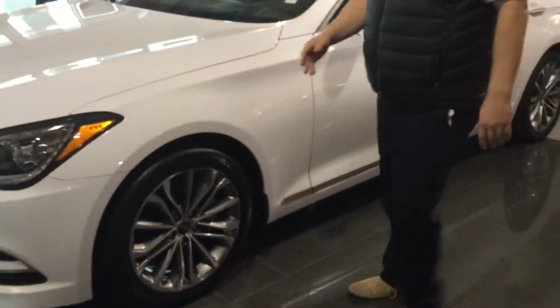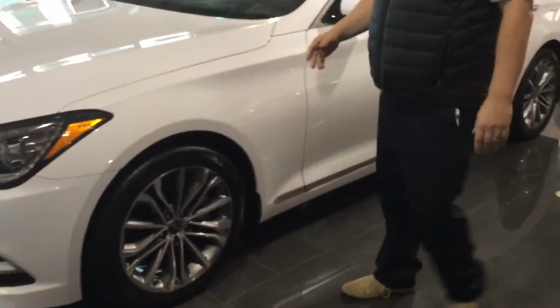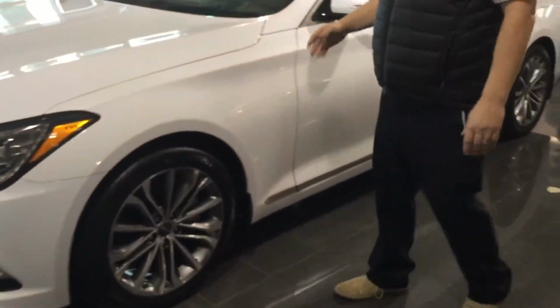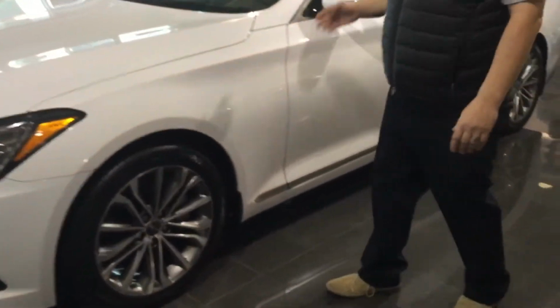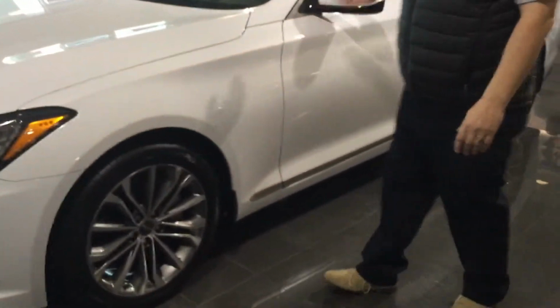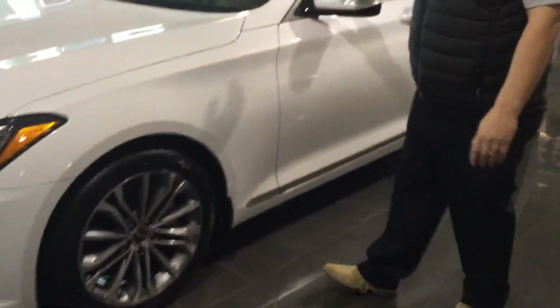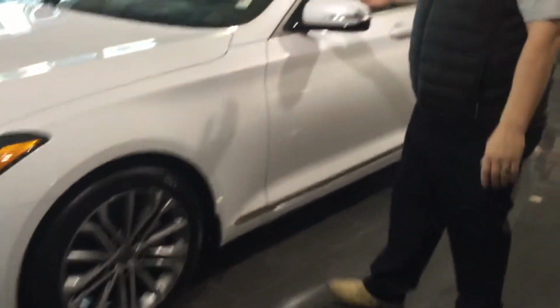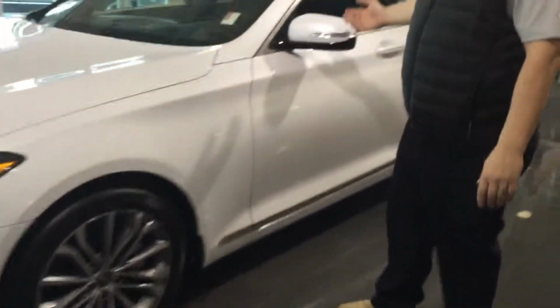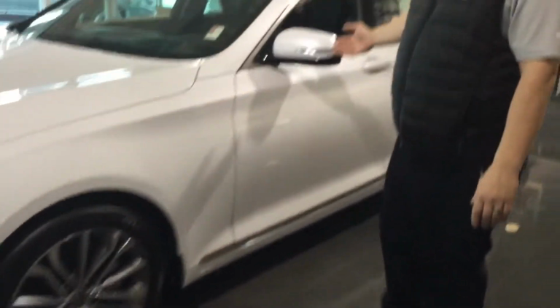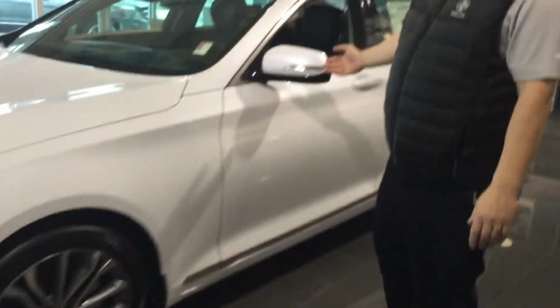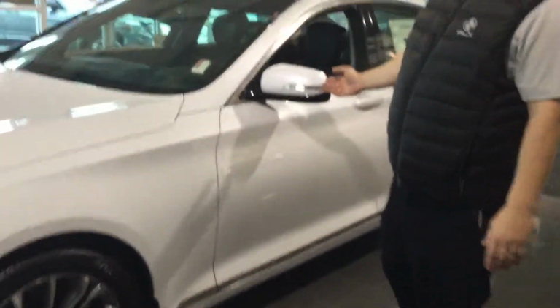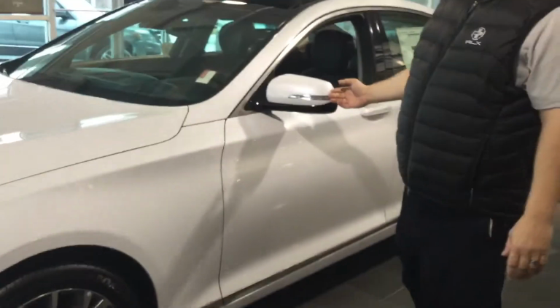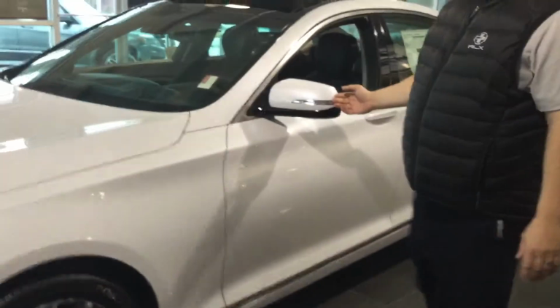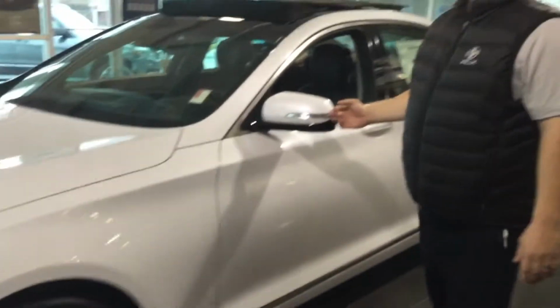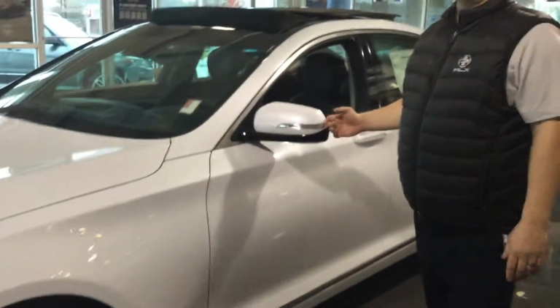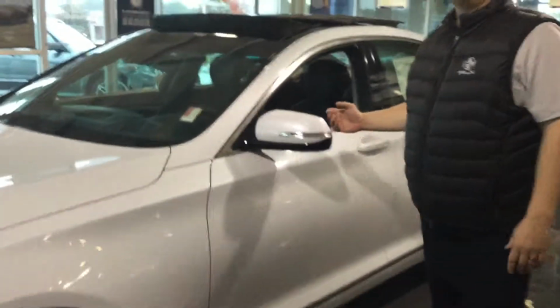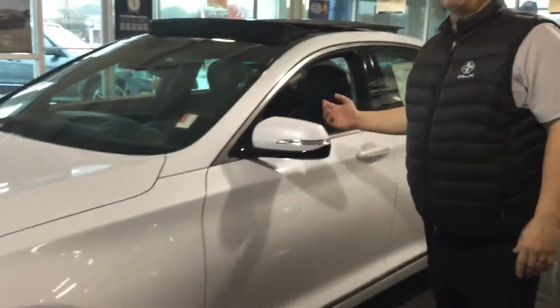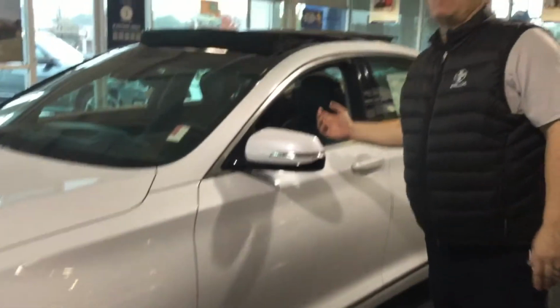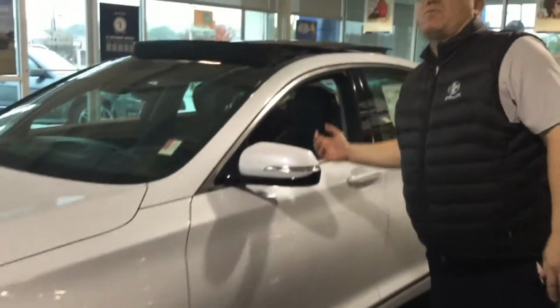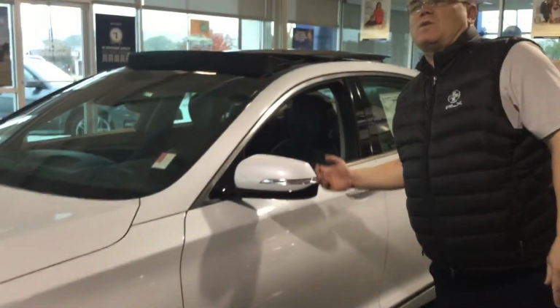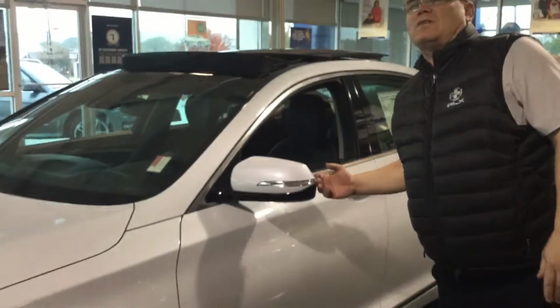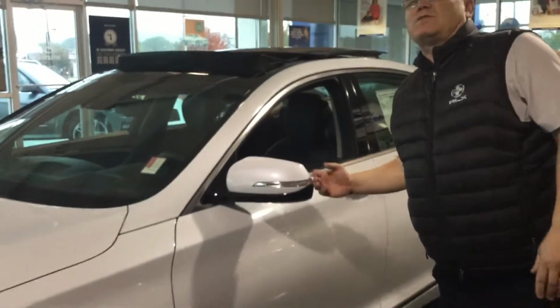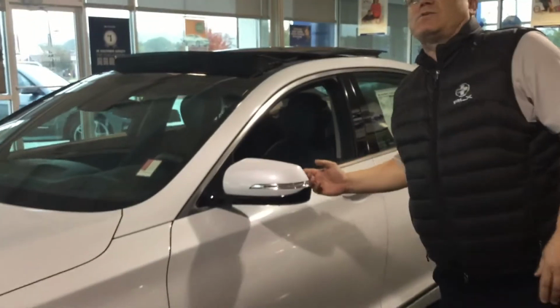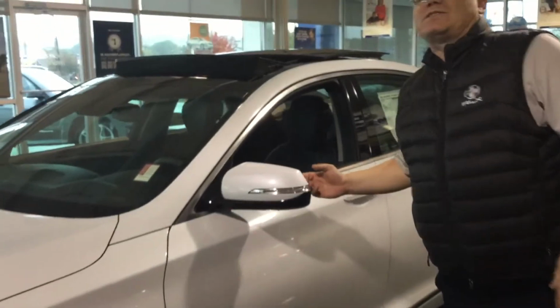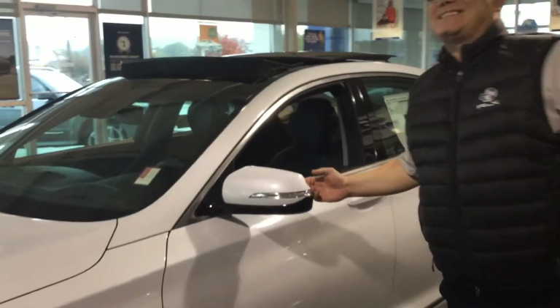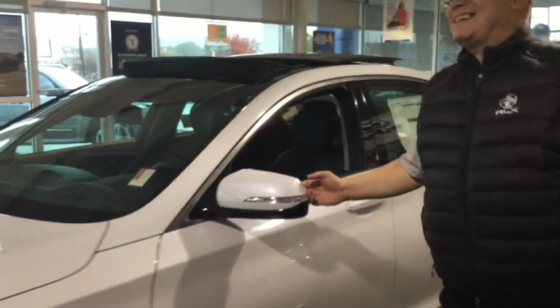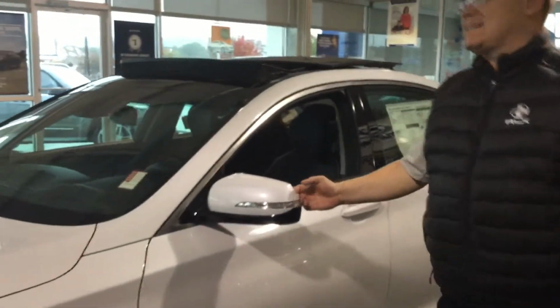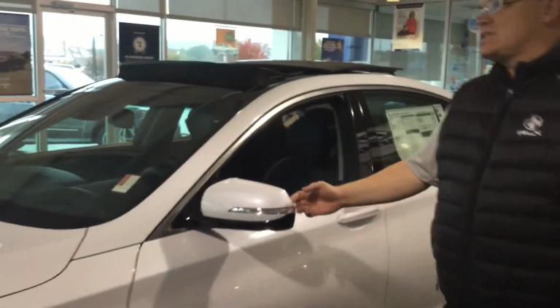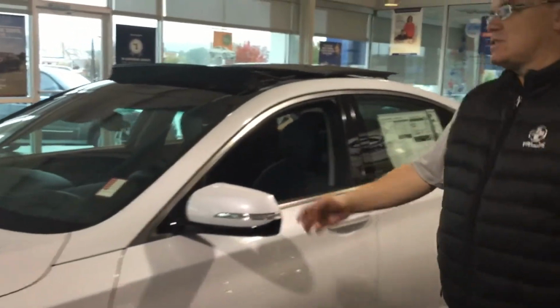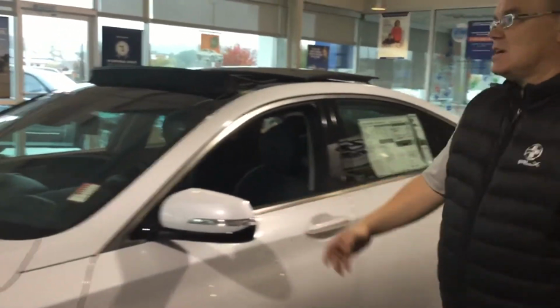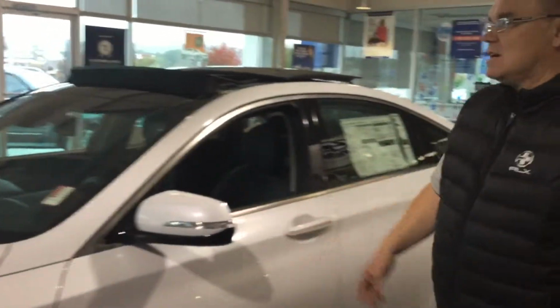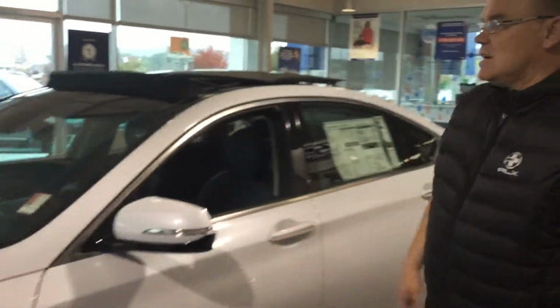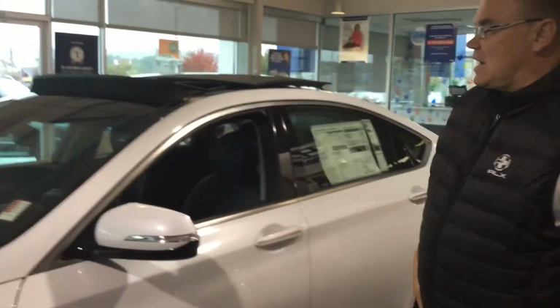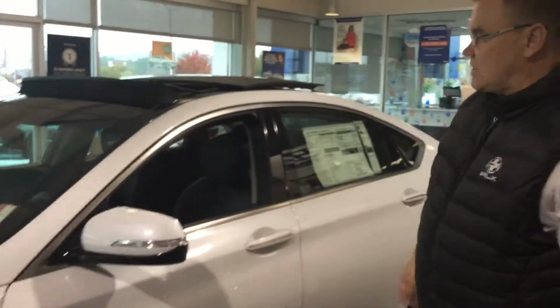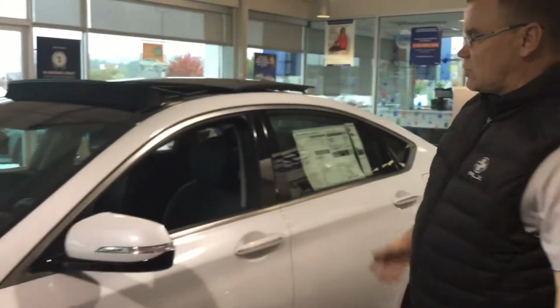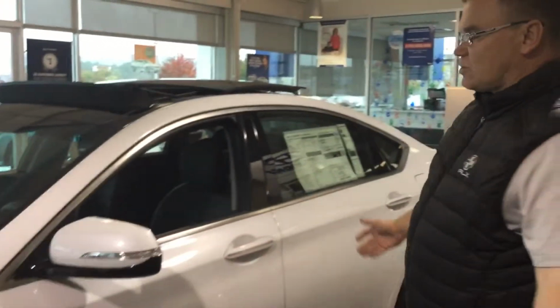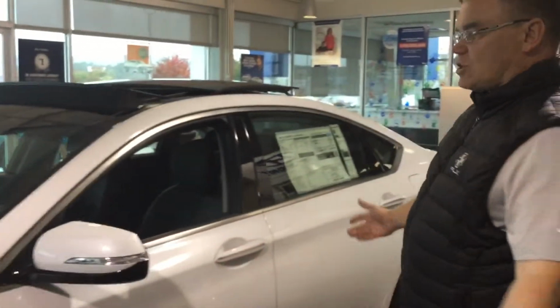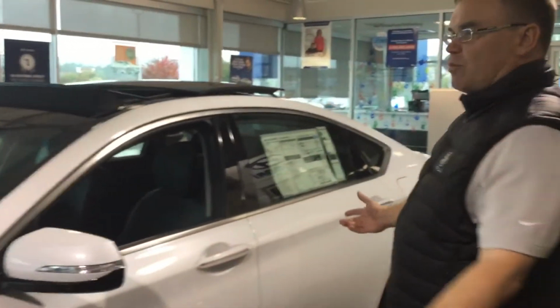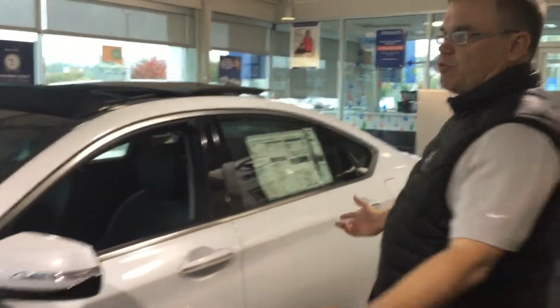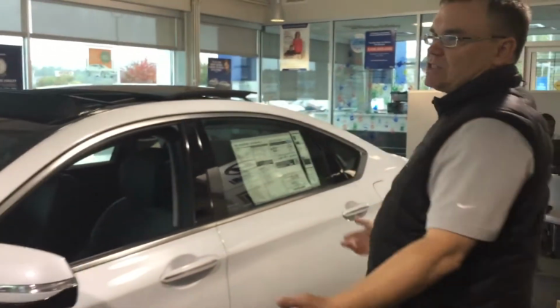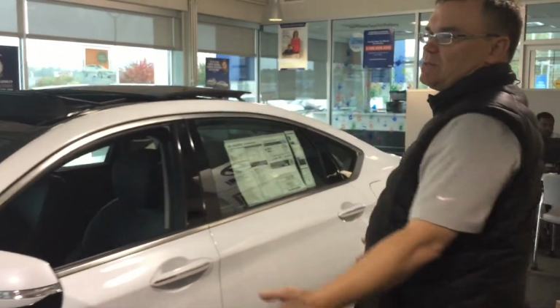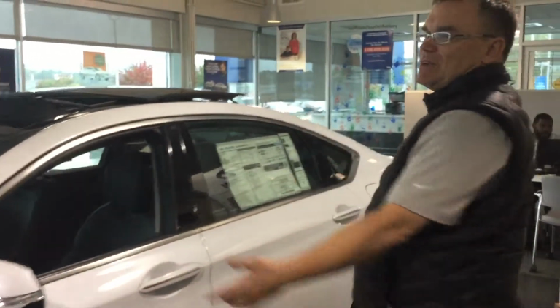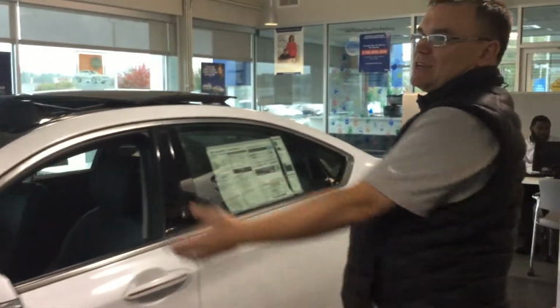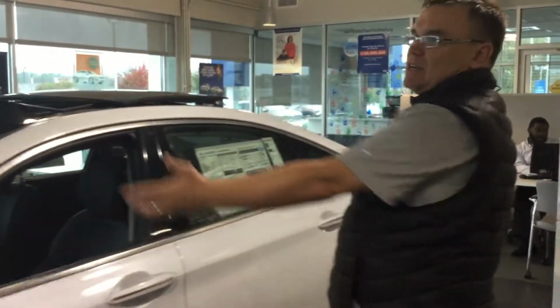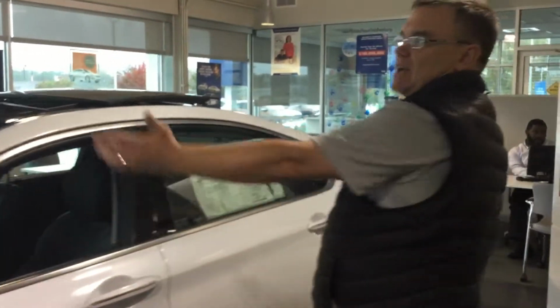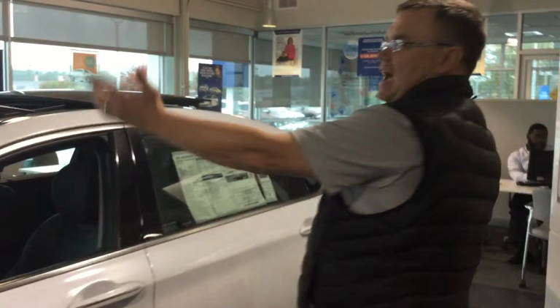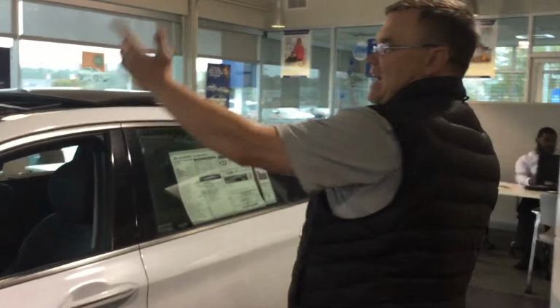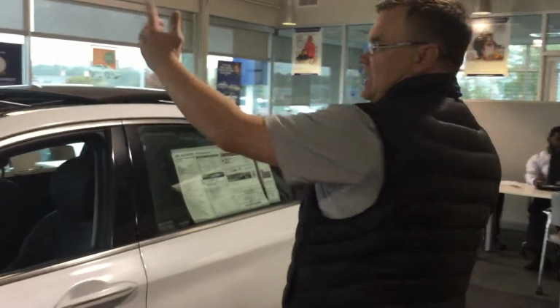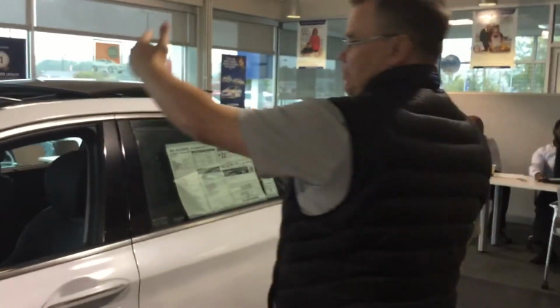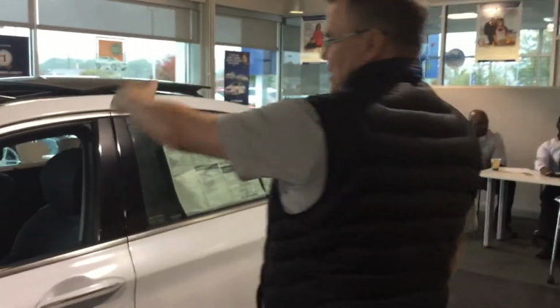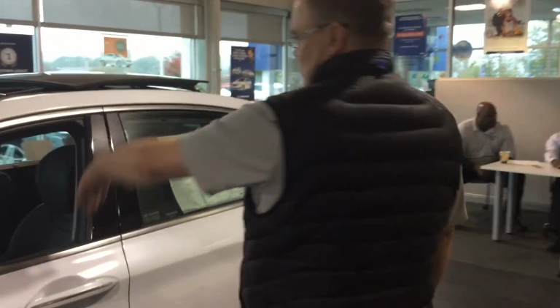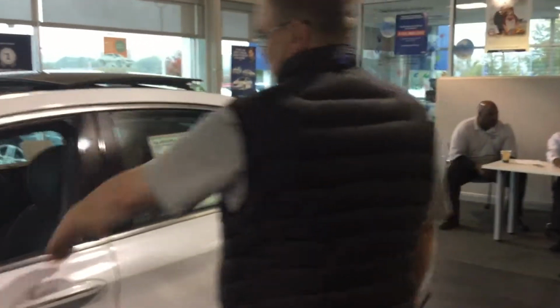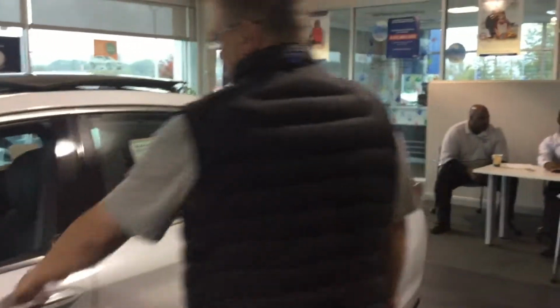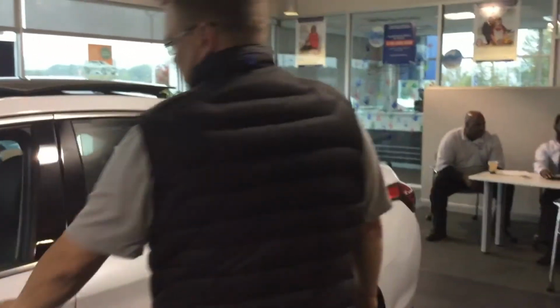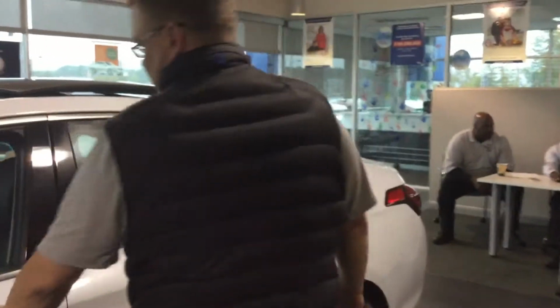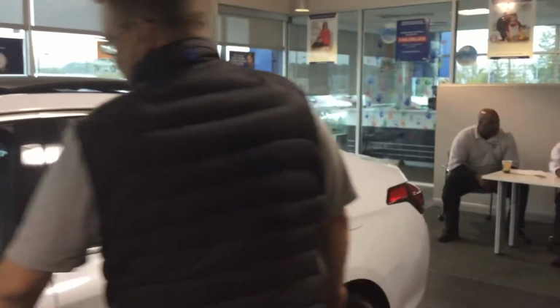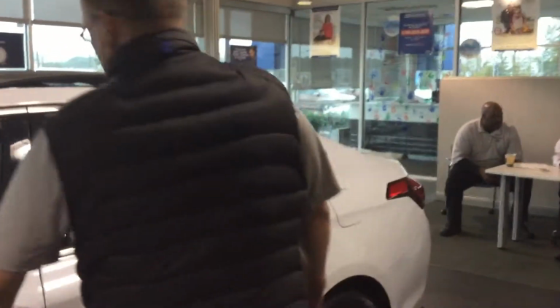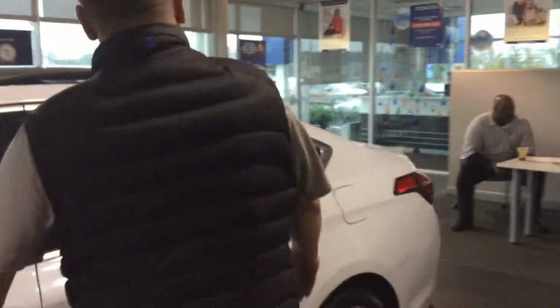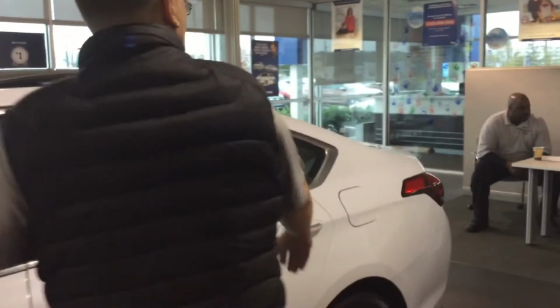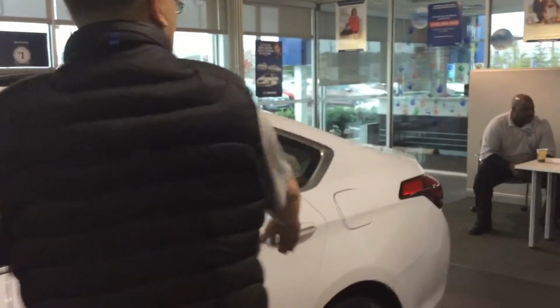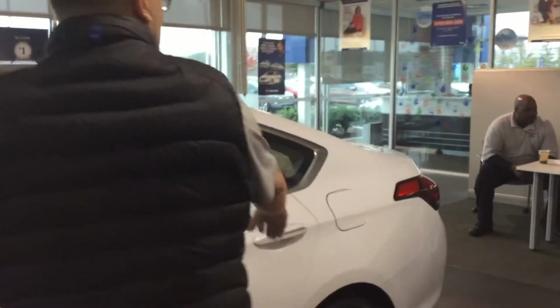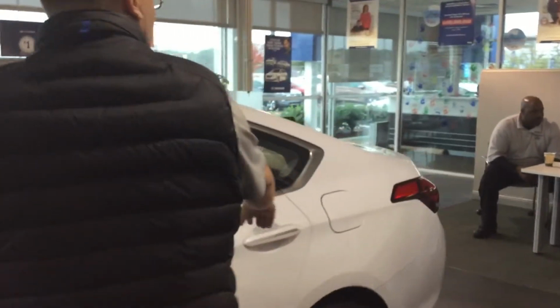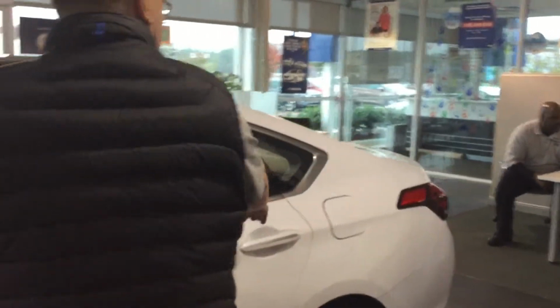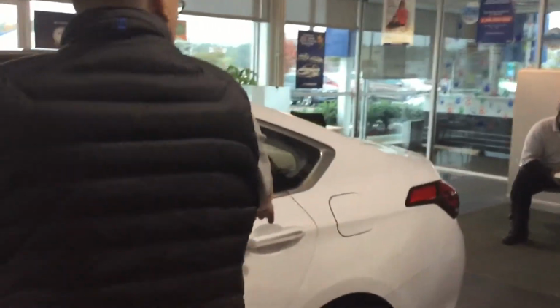It's also got the blinkers on the mirrors with blind spot detection. It's also got a proximity kit and a panoramic sunroof. So let's go inside.